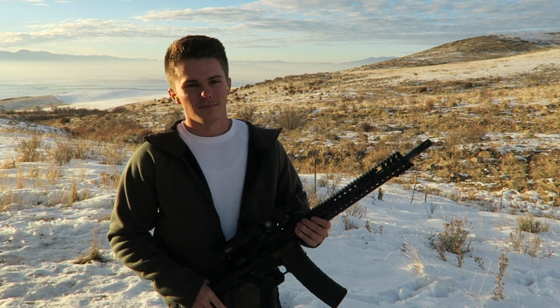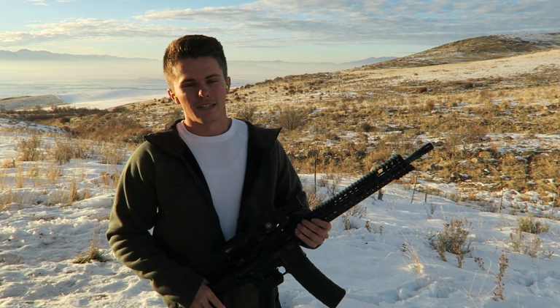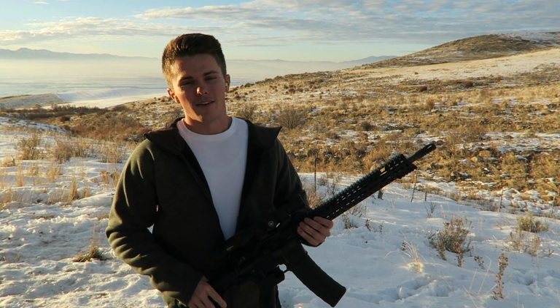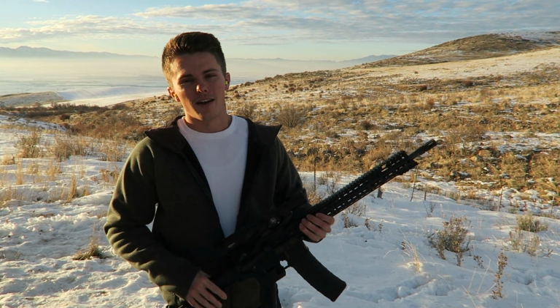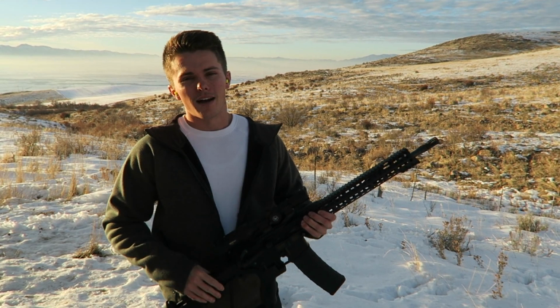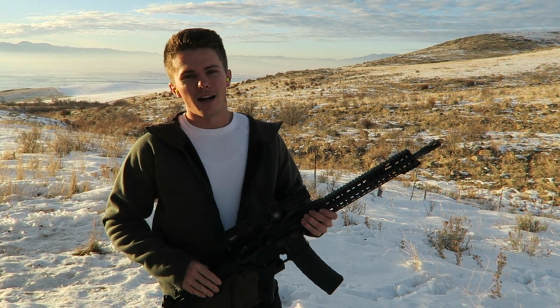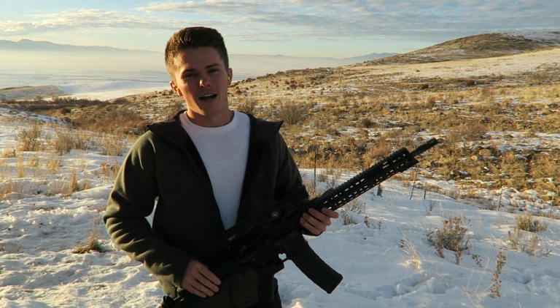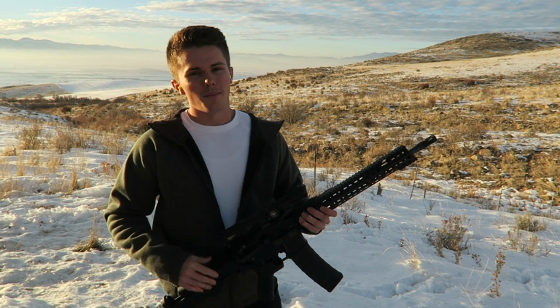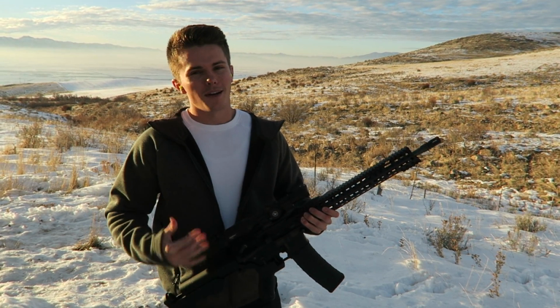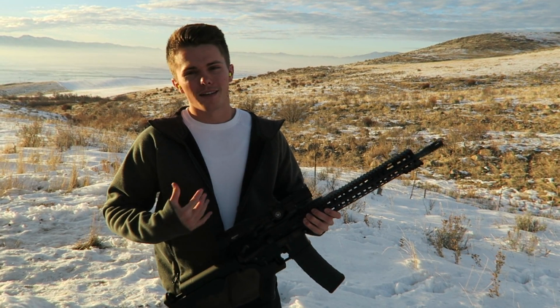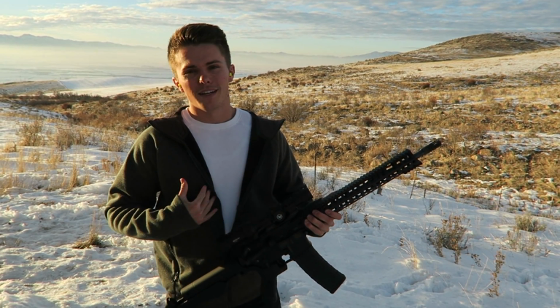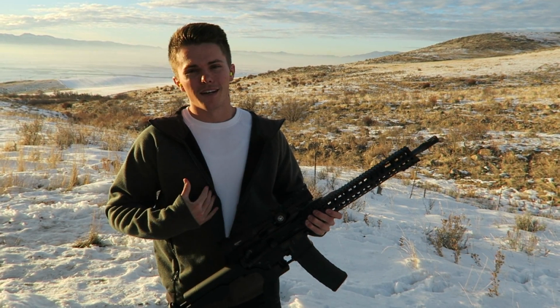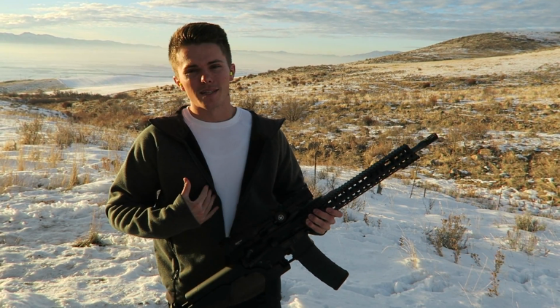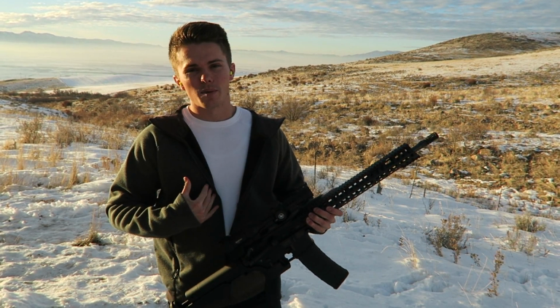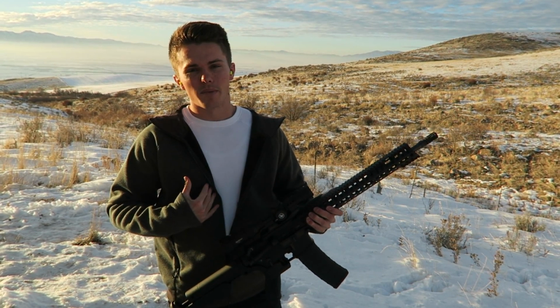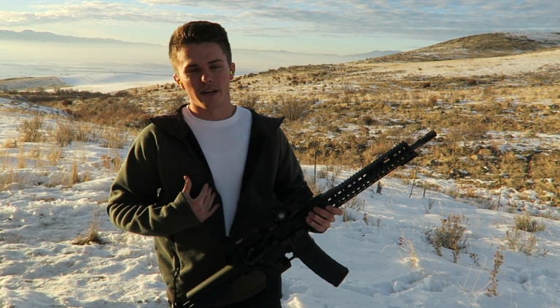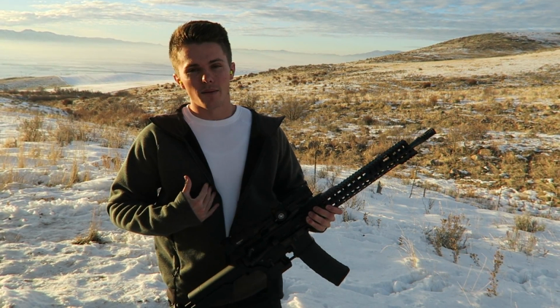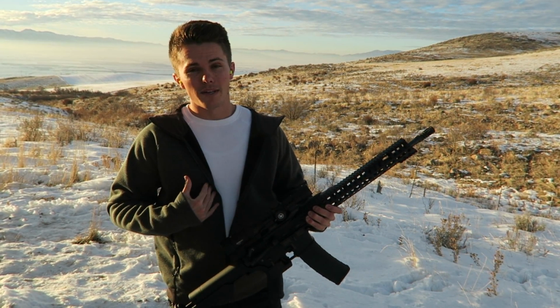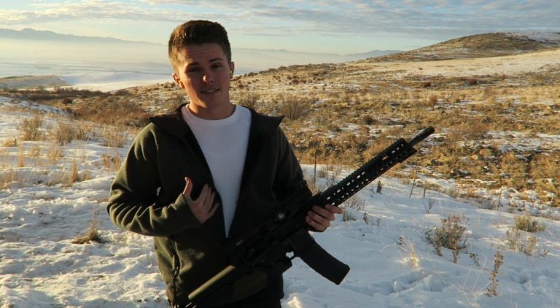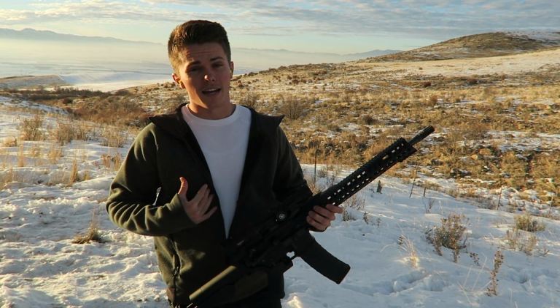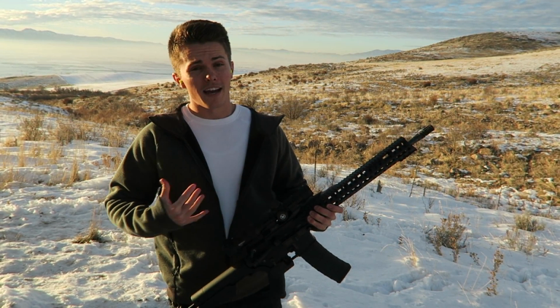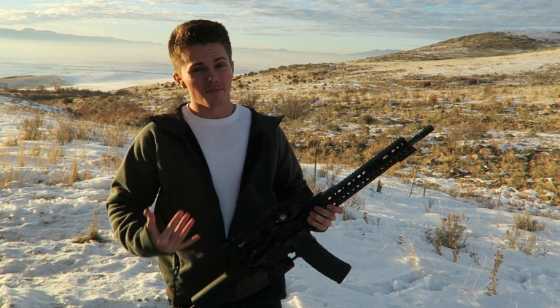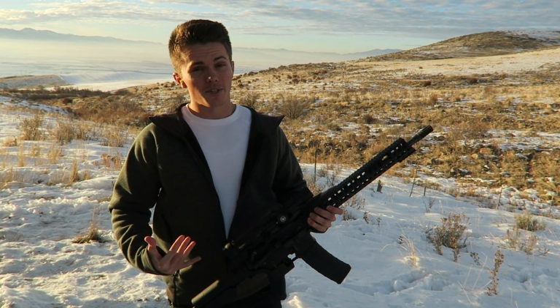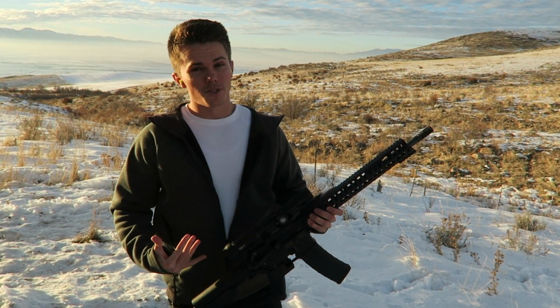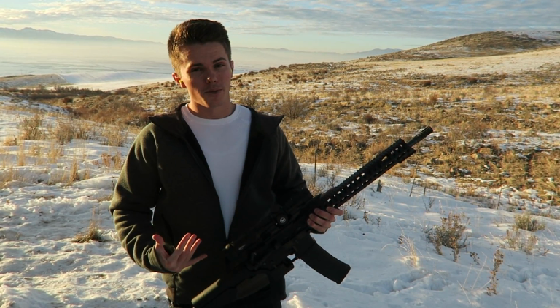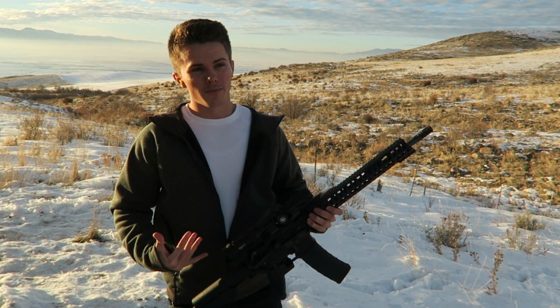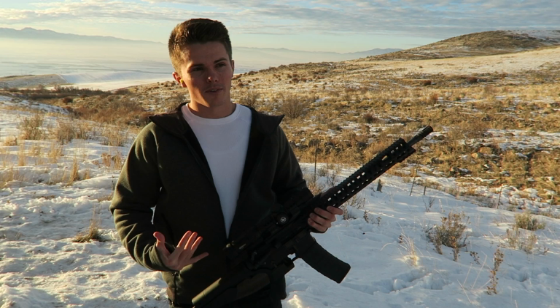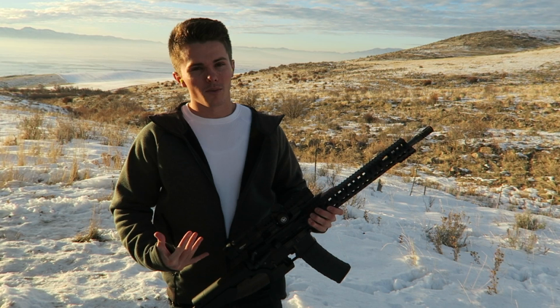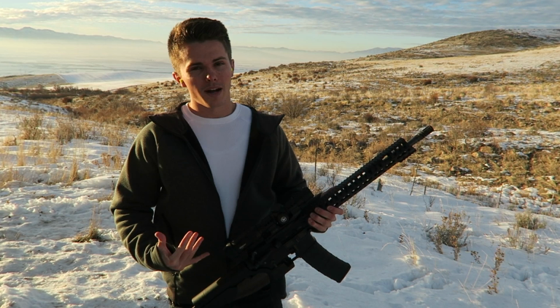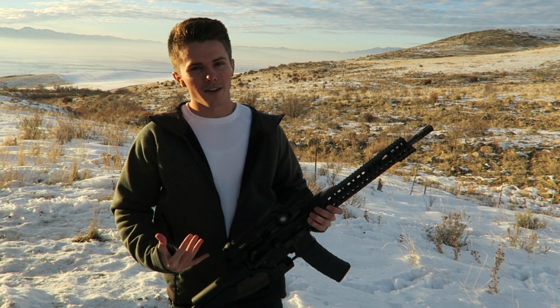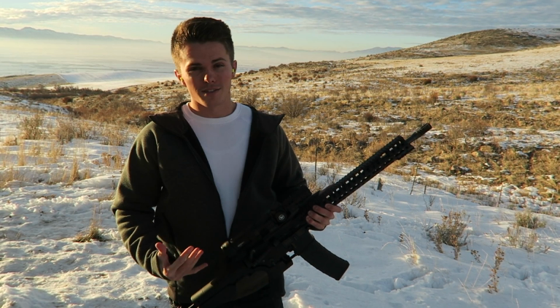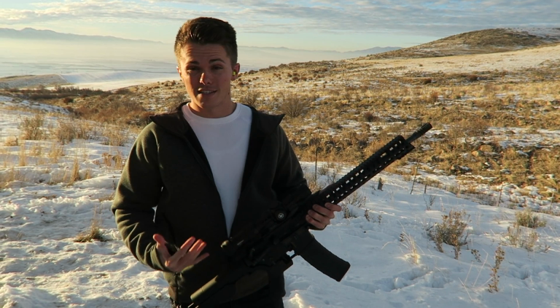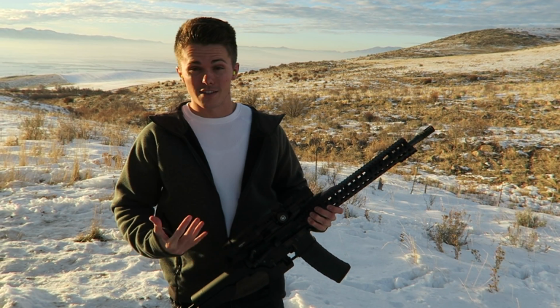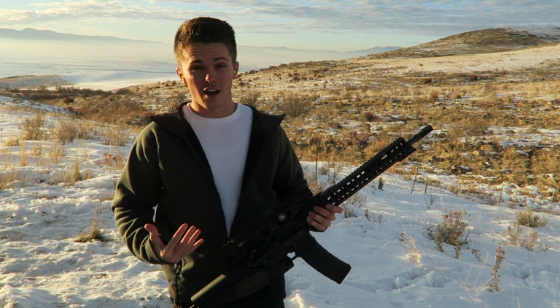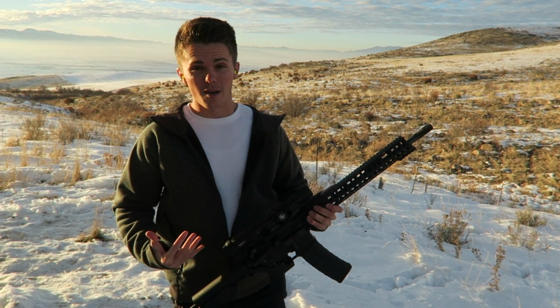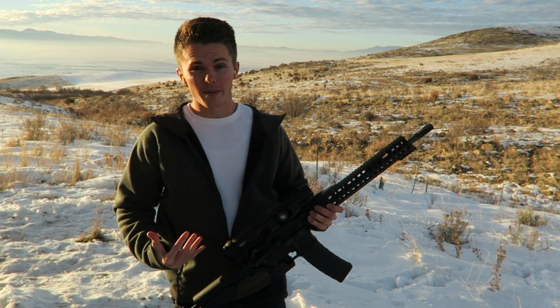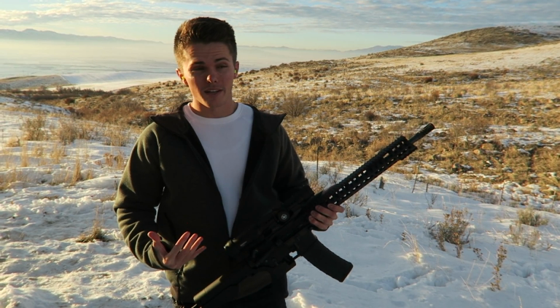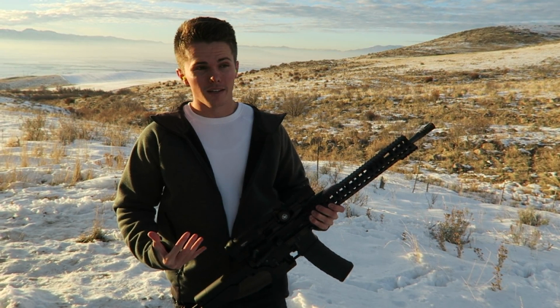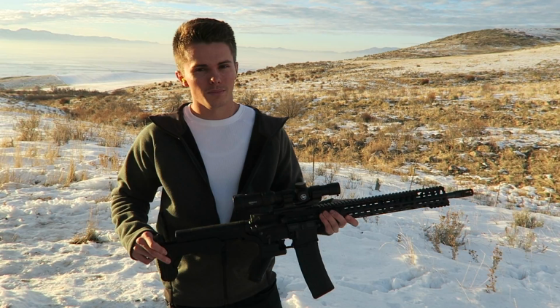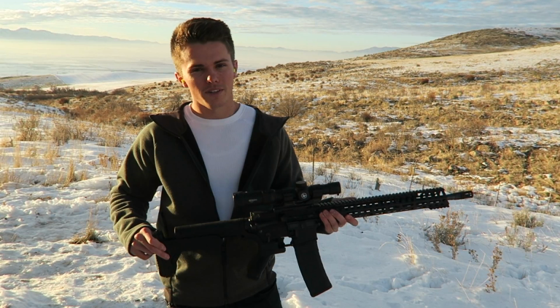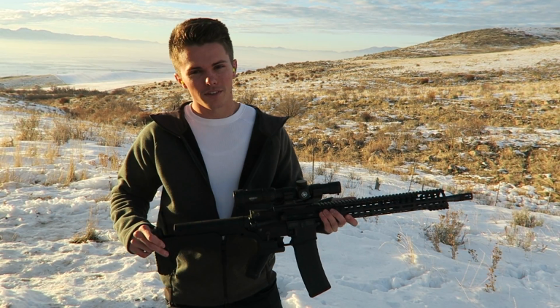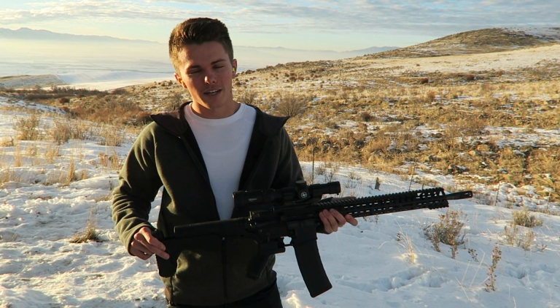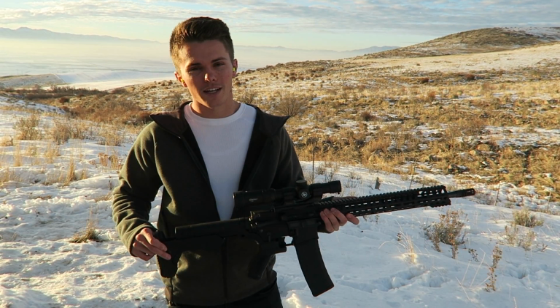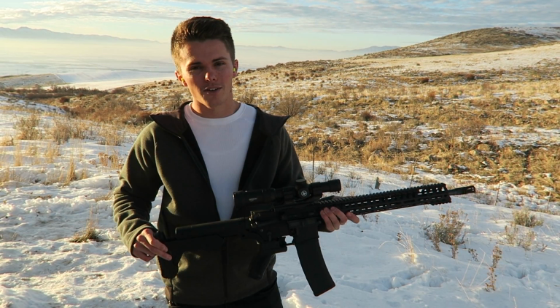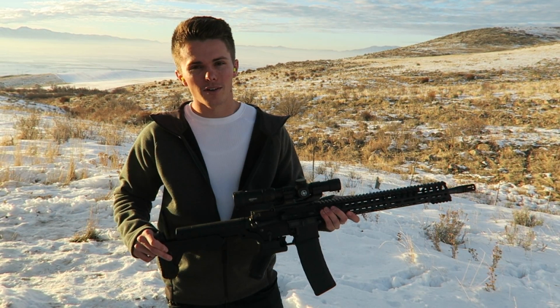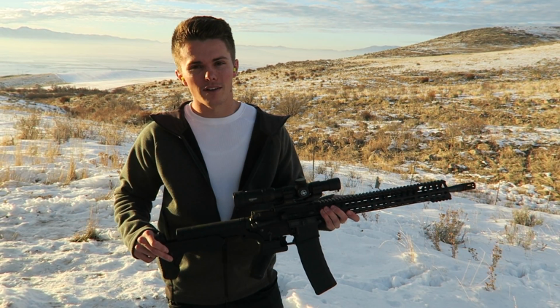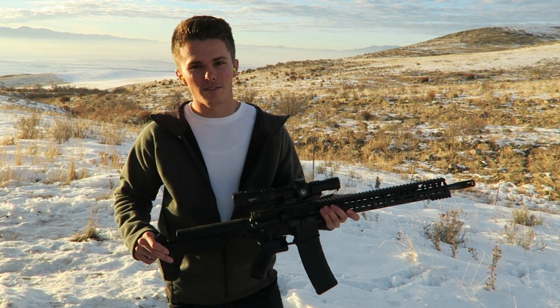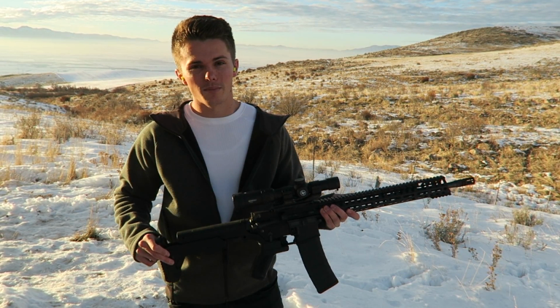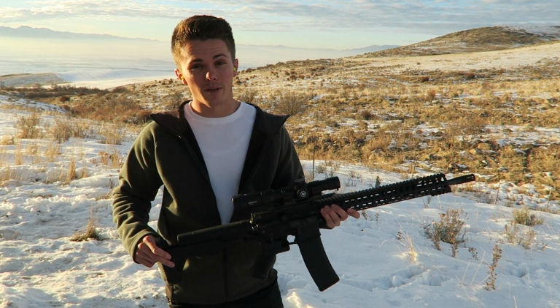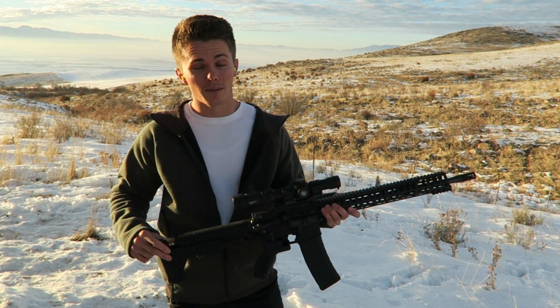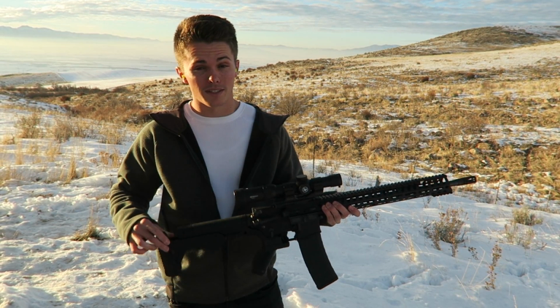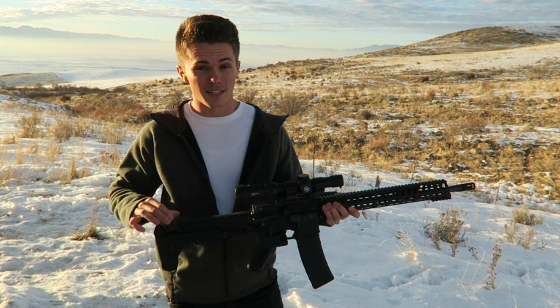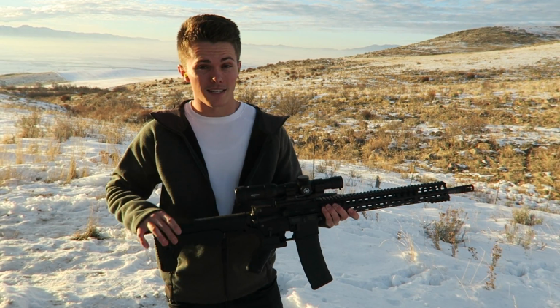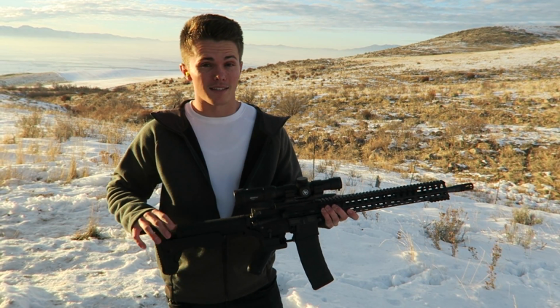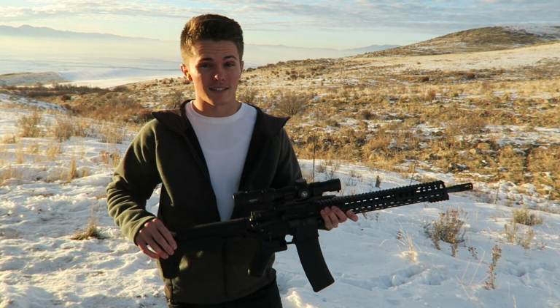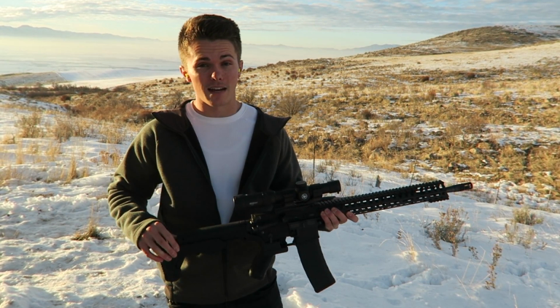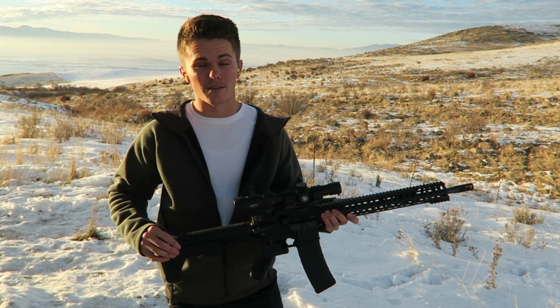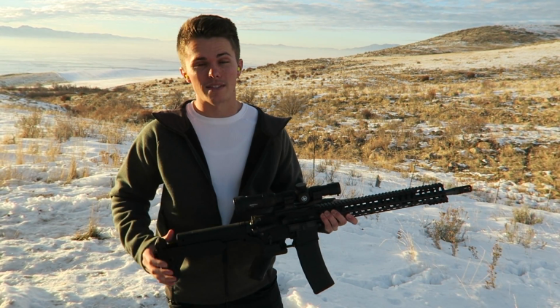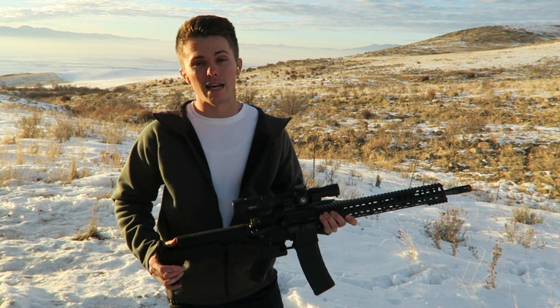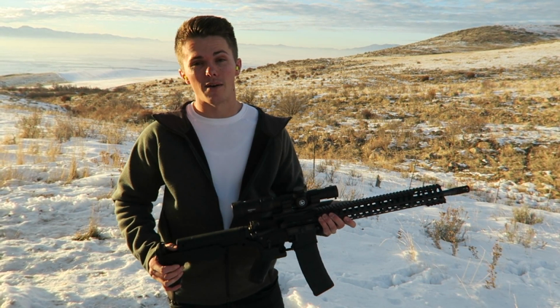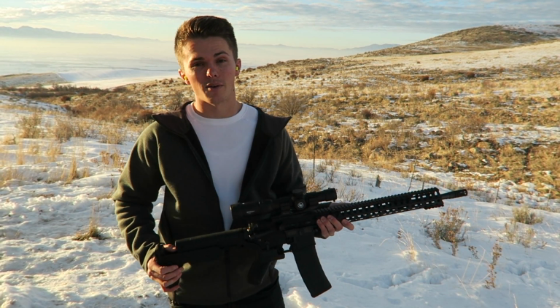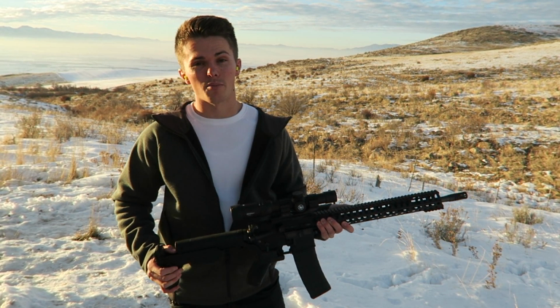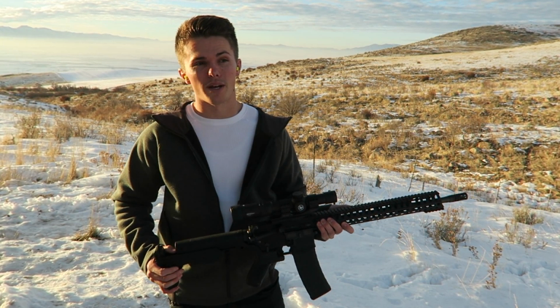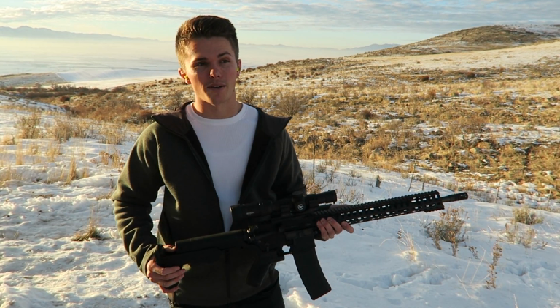Now, I'm not a gun expert by any means. I have been shooting them for a while, just as a hobby, but I feel like I know enough to be able to test this out and see how it compares.